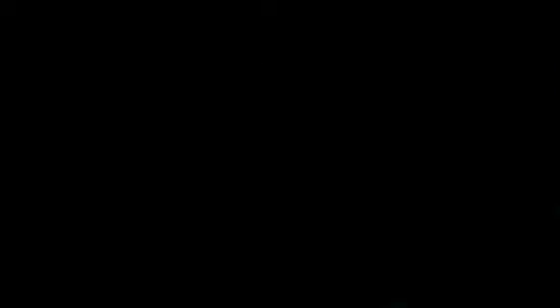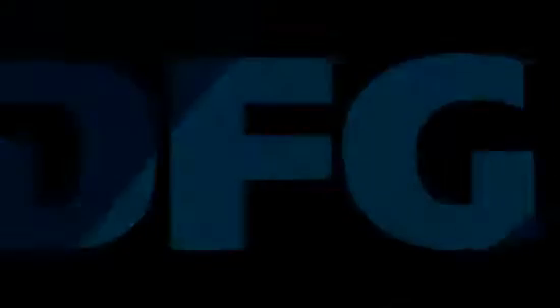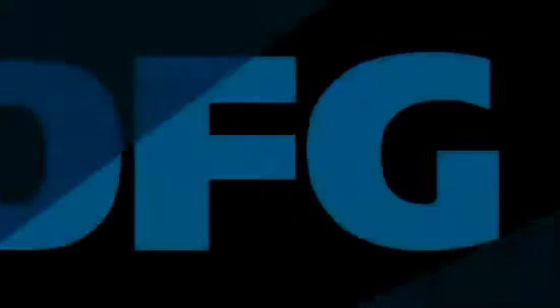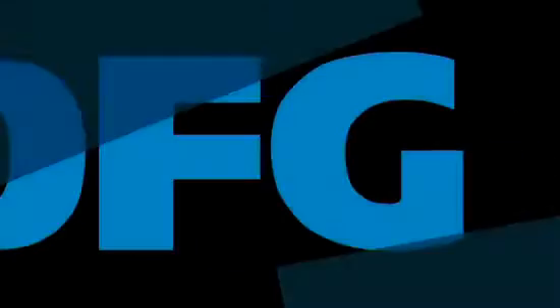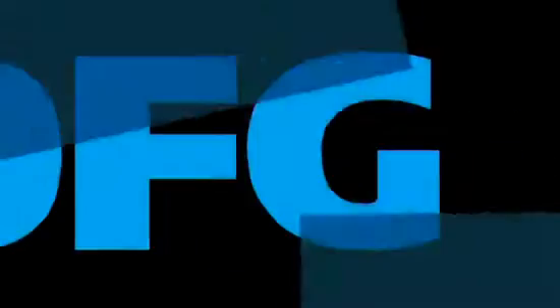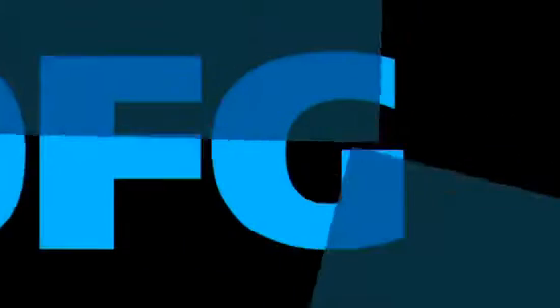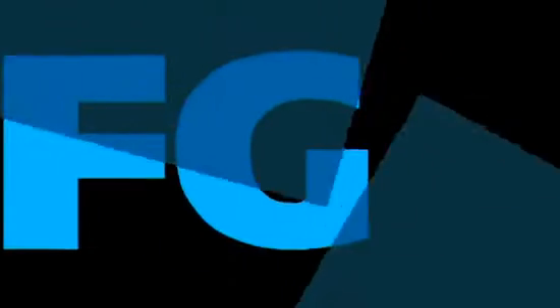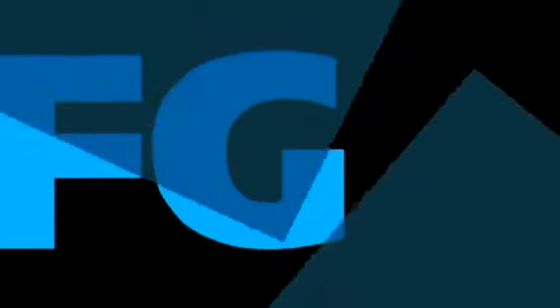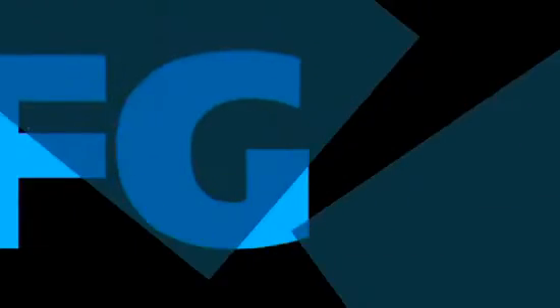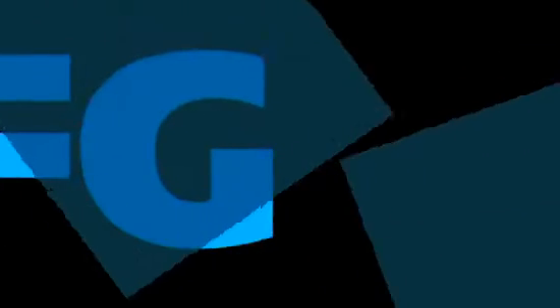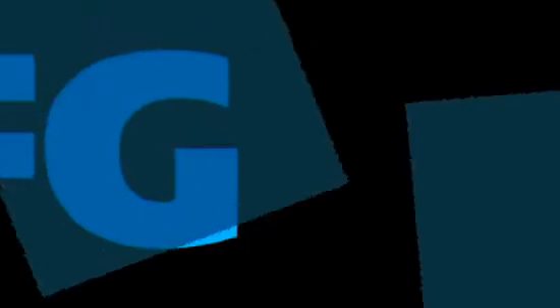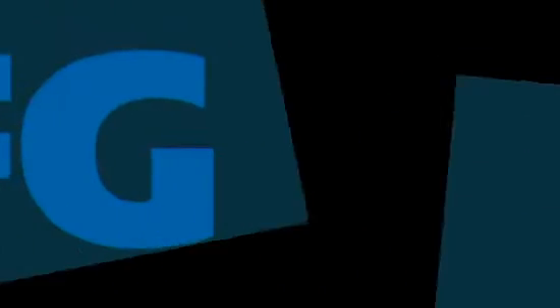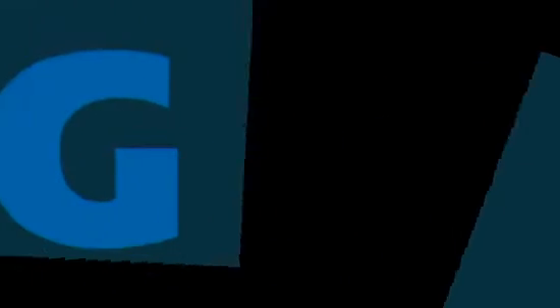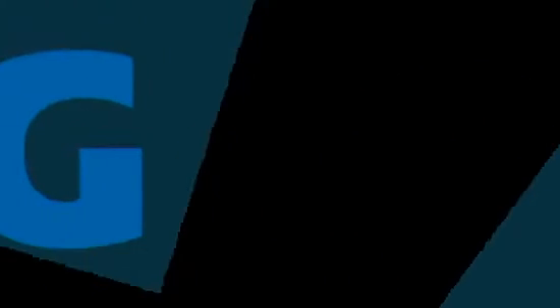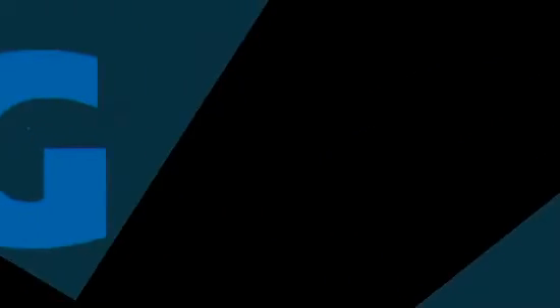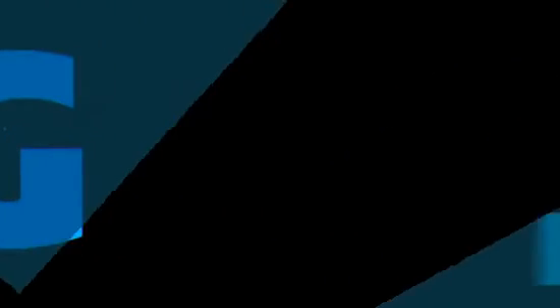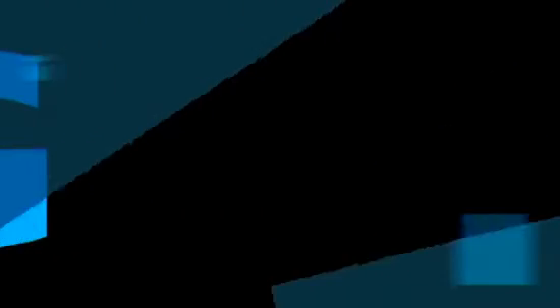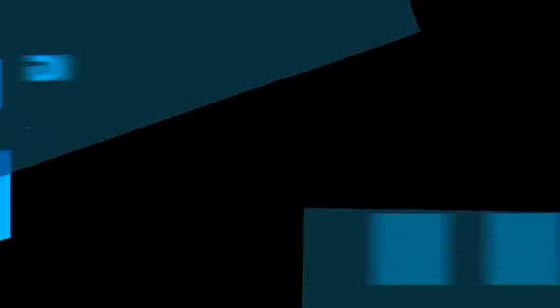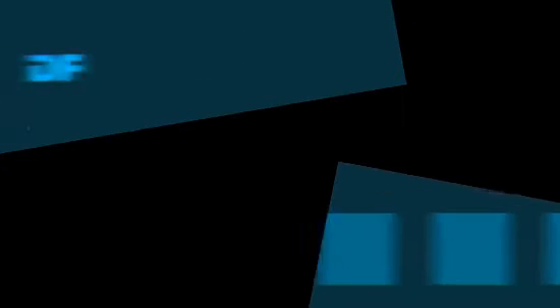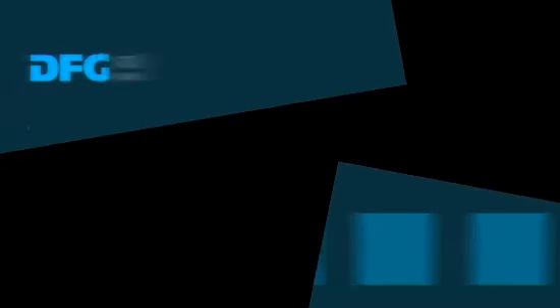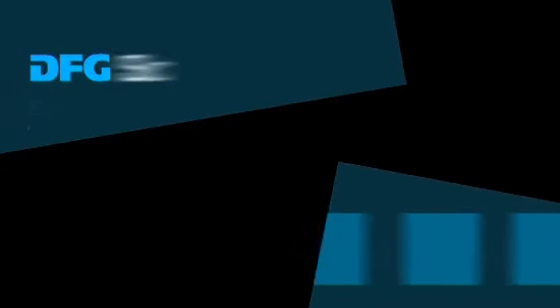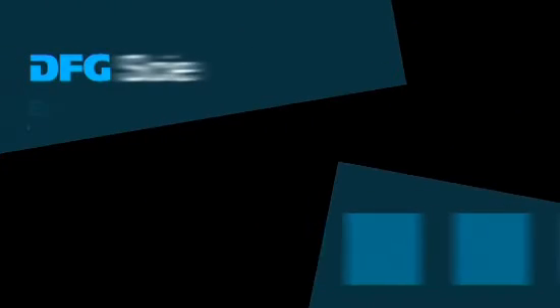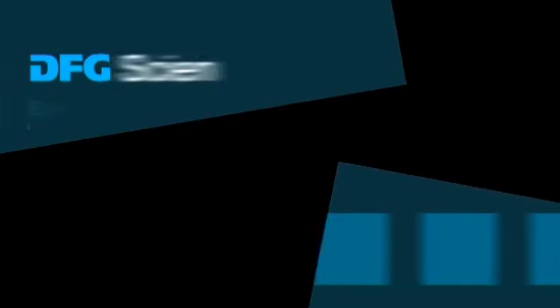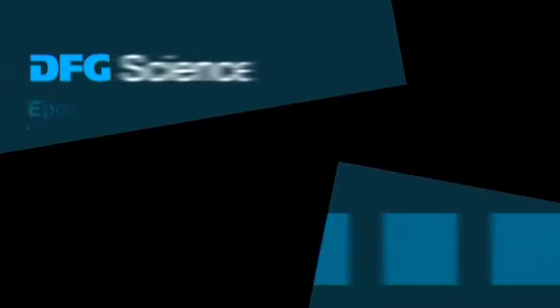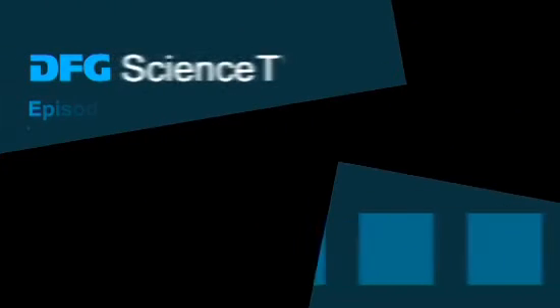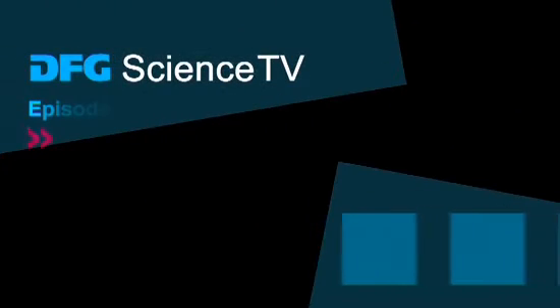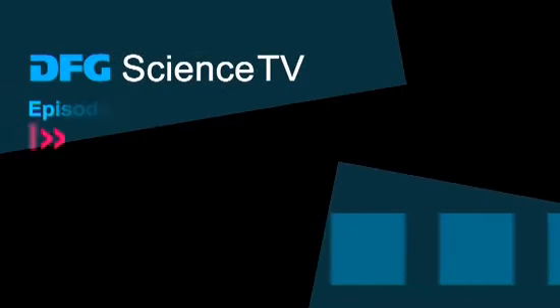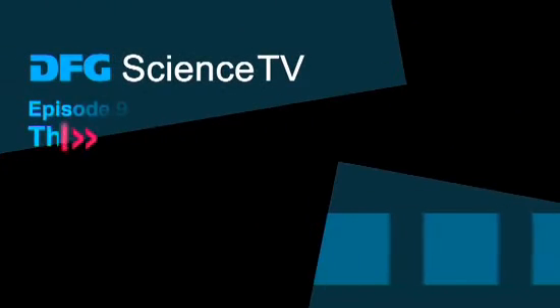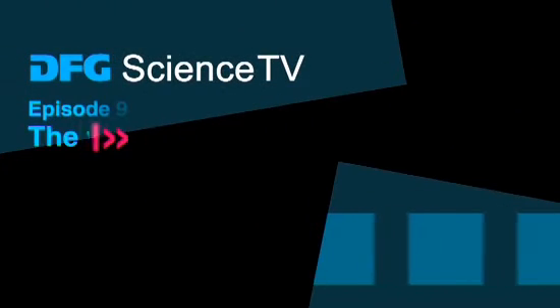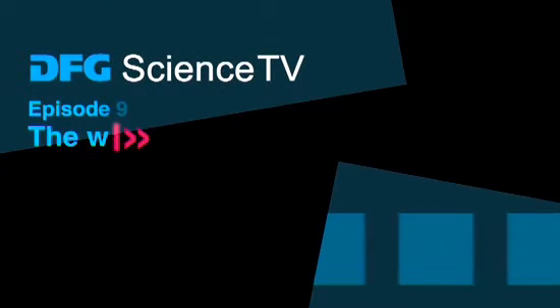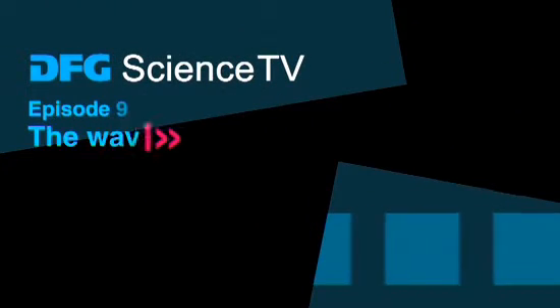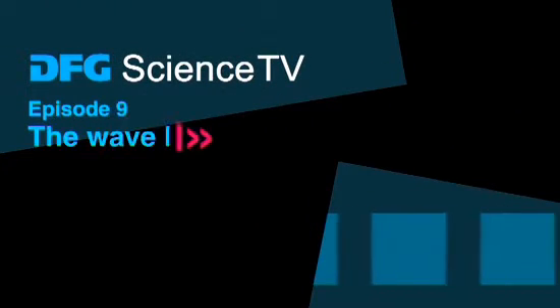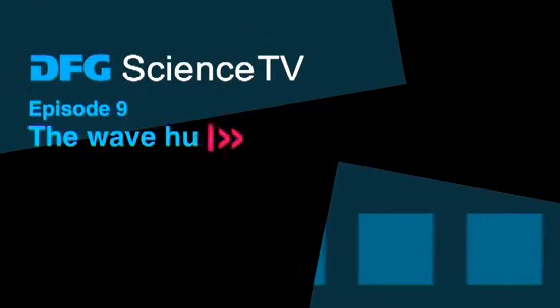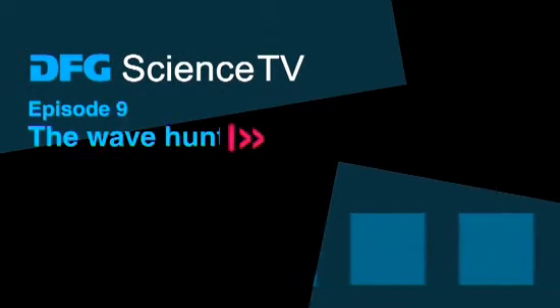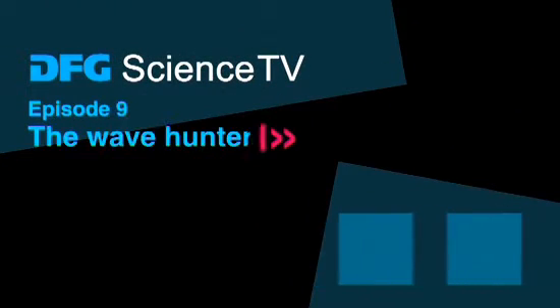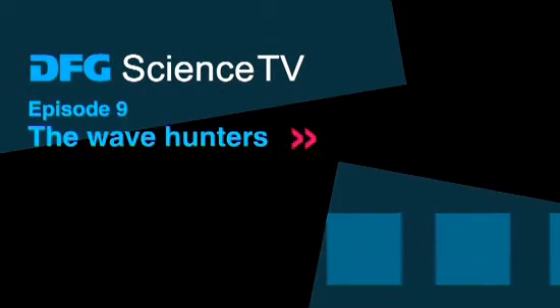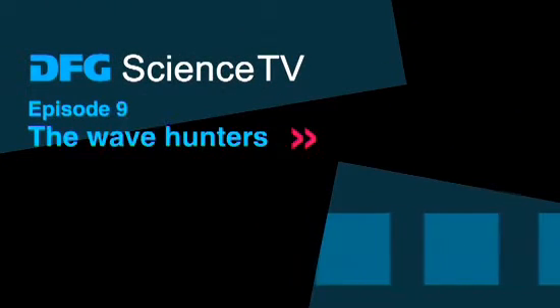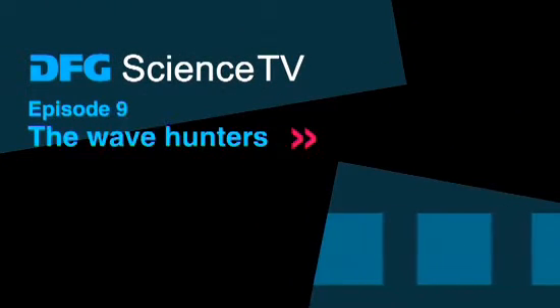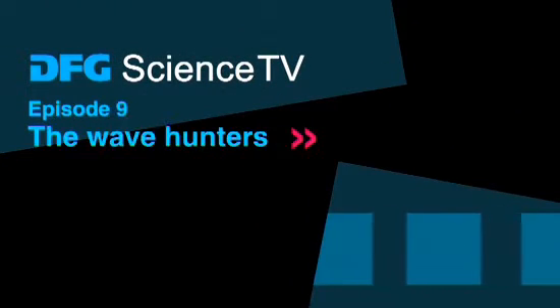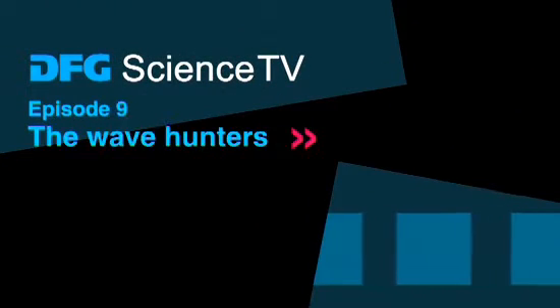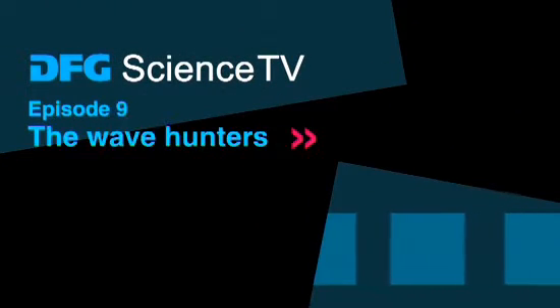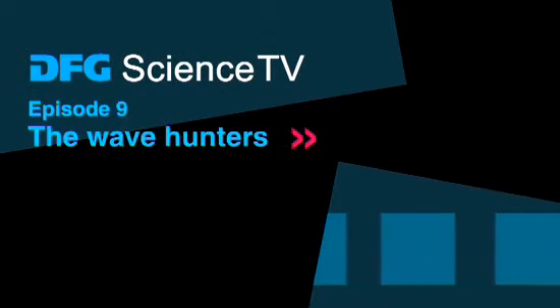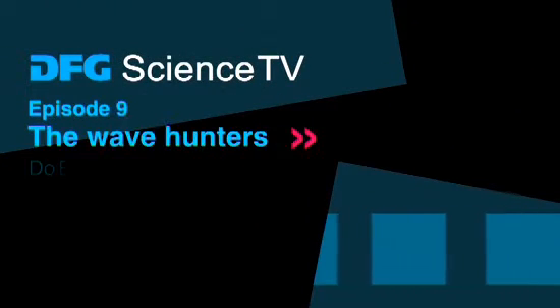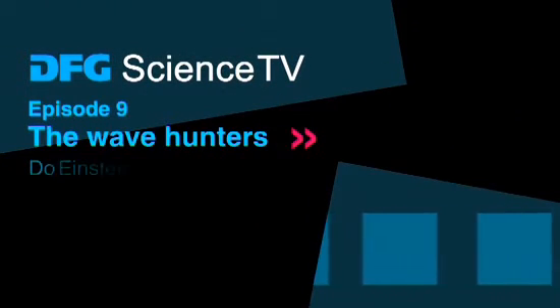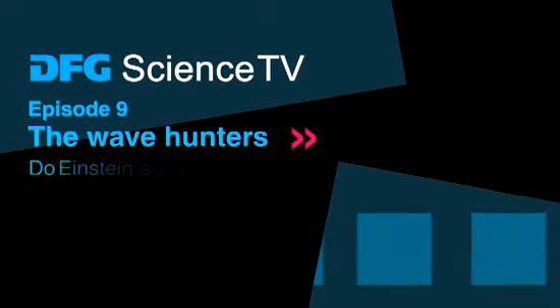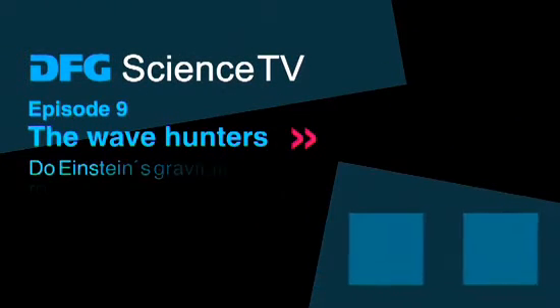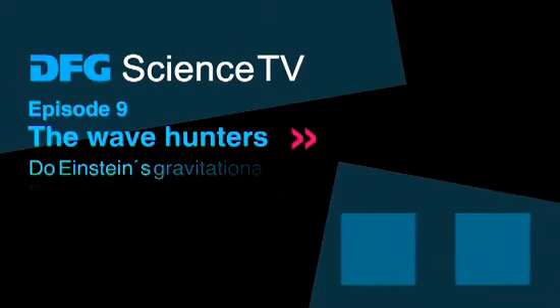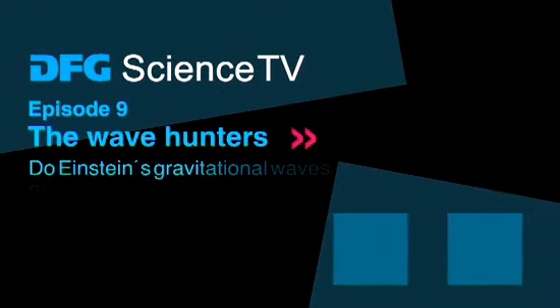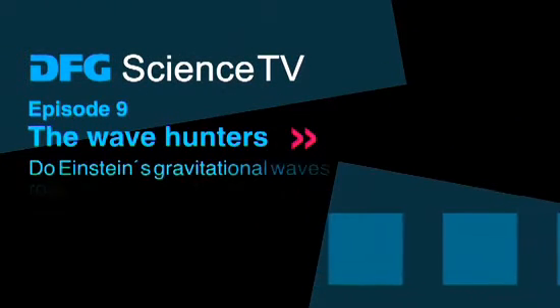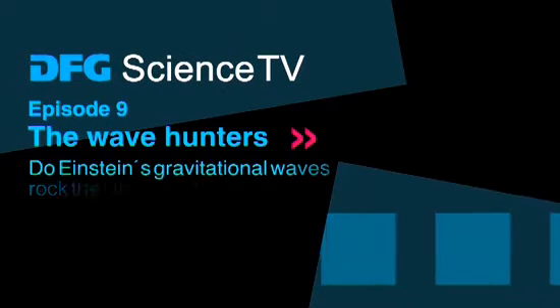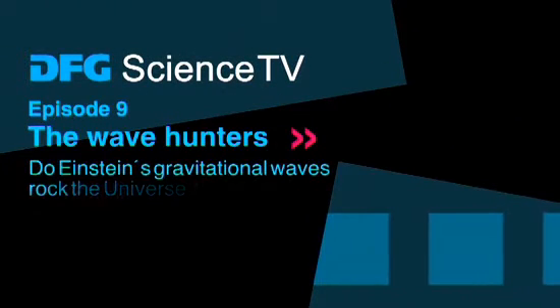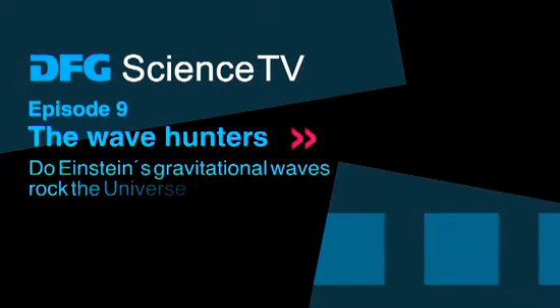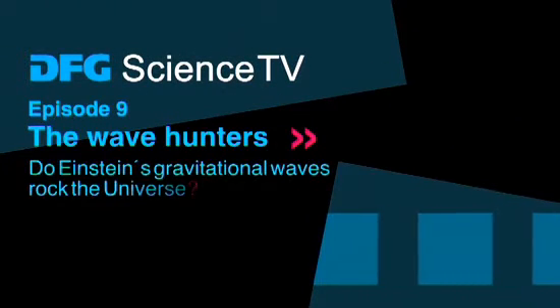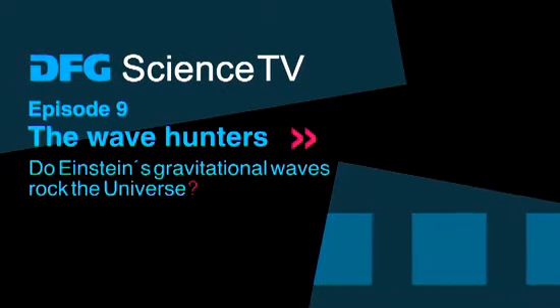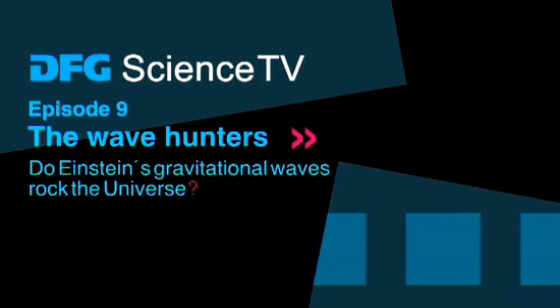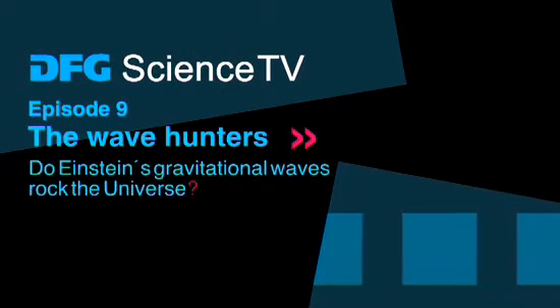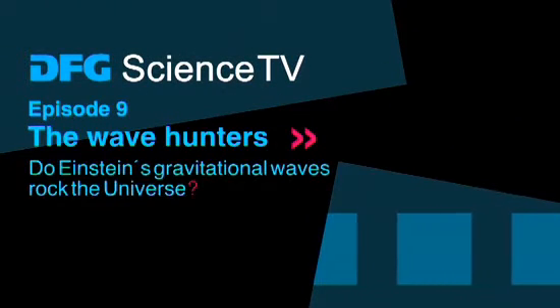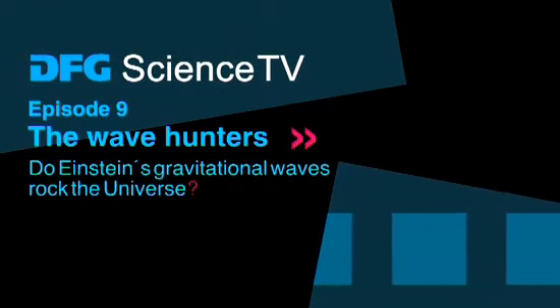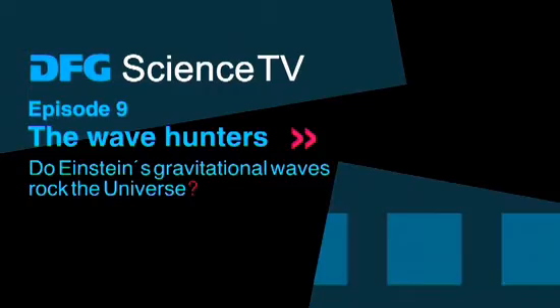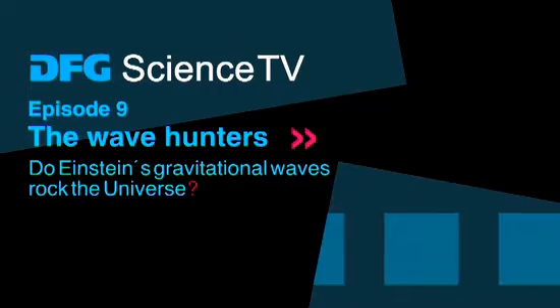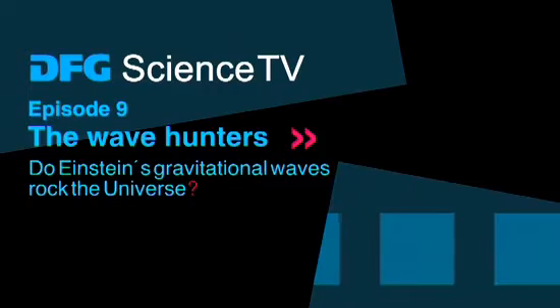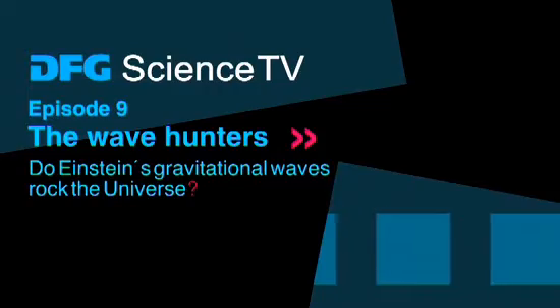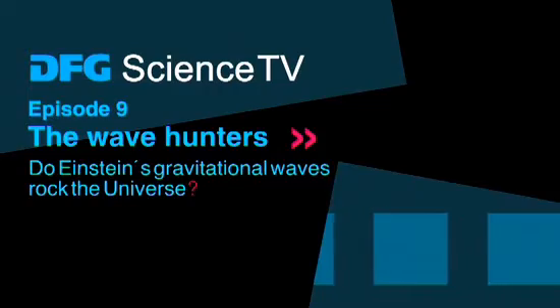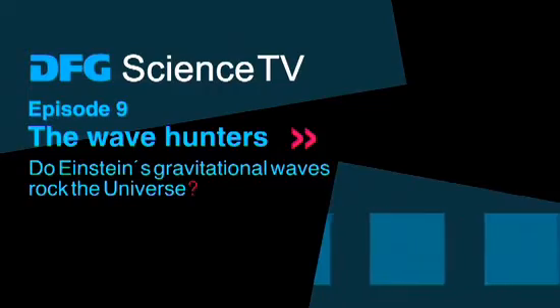DFG Science TV. The Wave Hunters. Do Einstein's gravitational waves rock the universe?